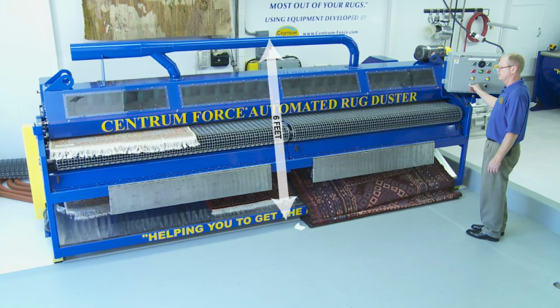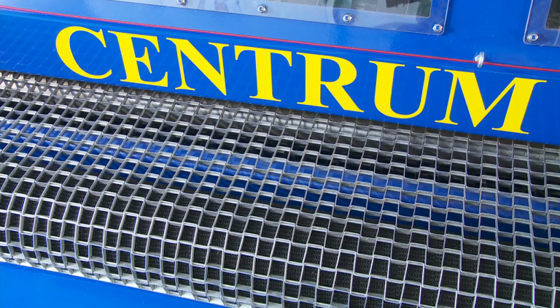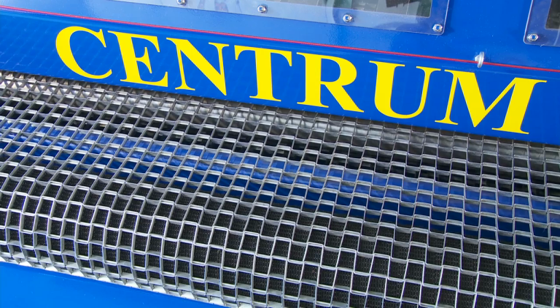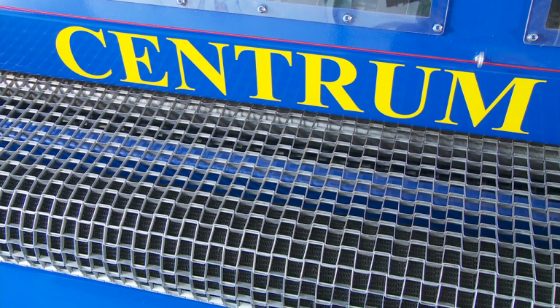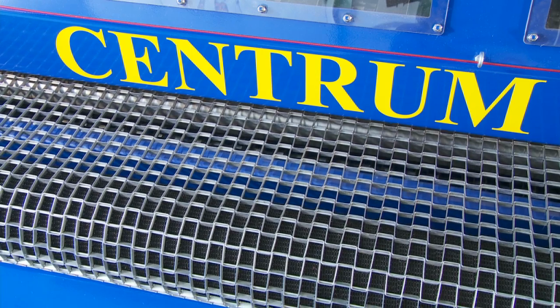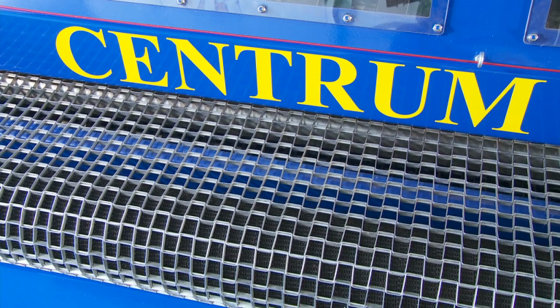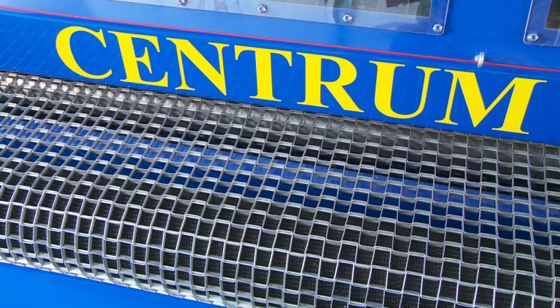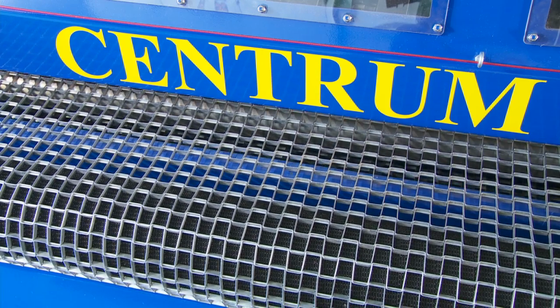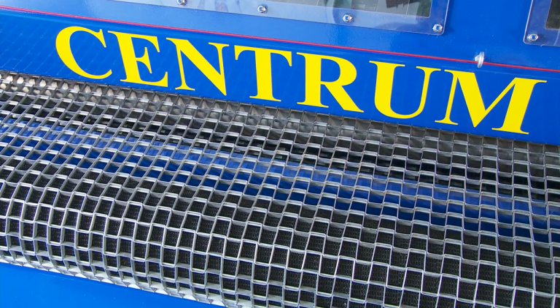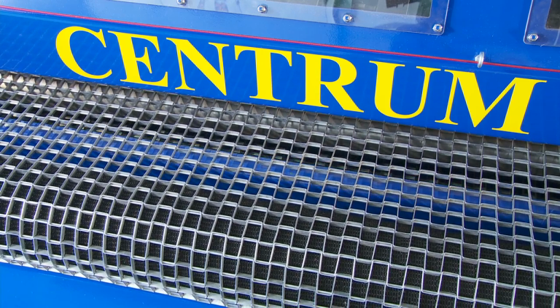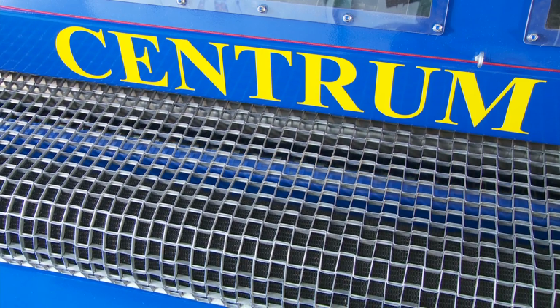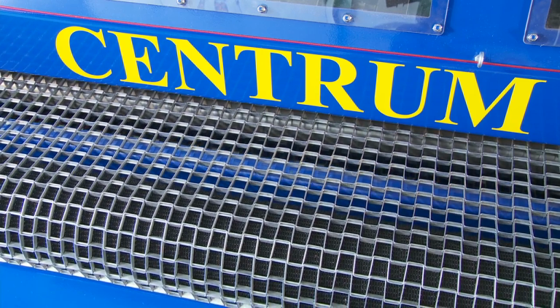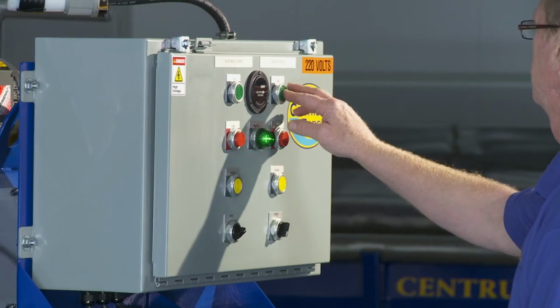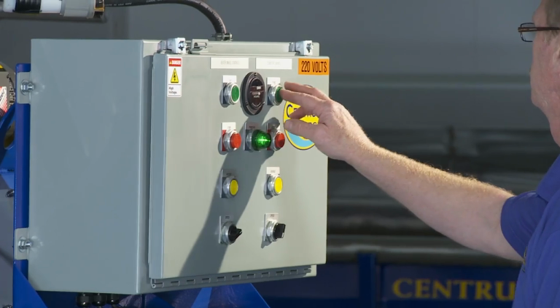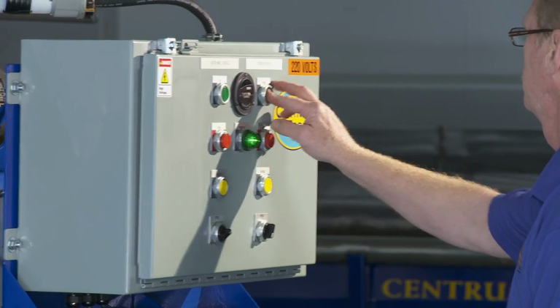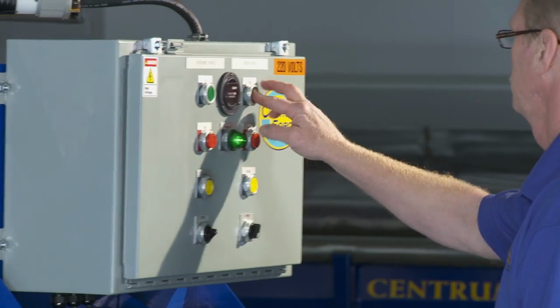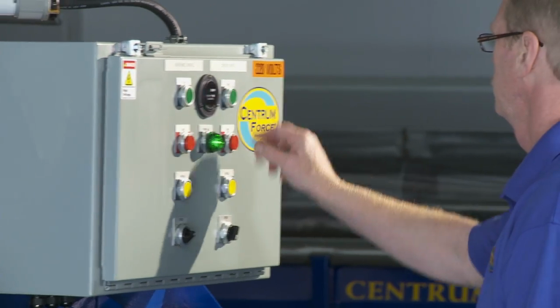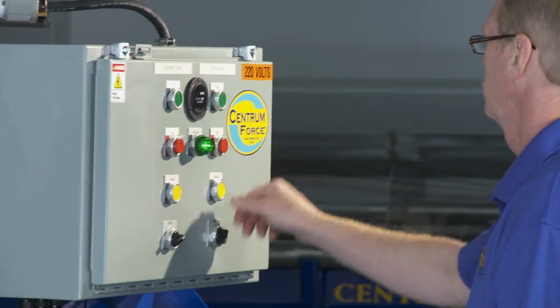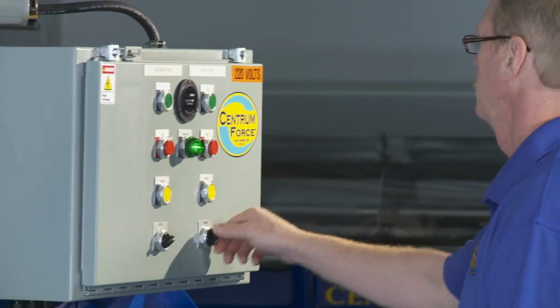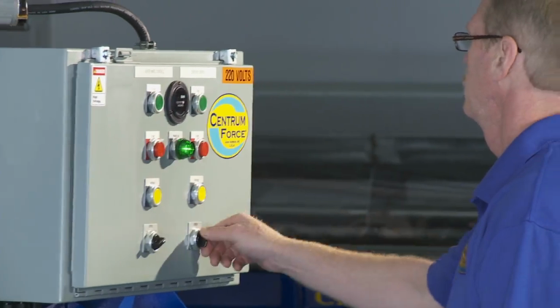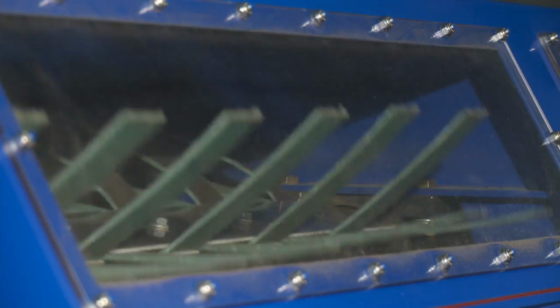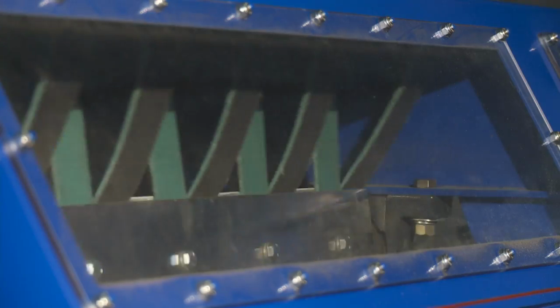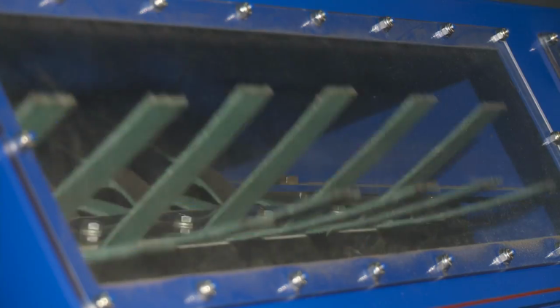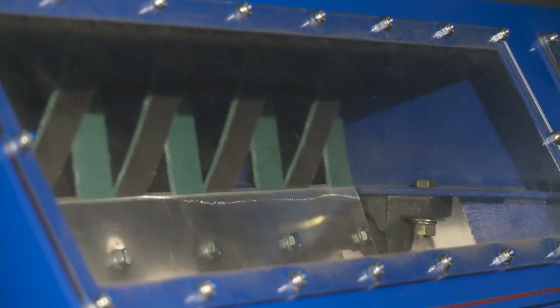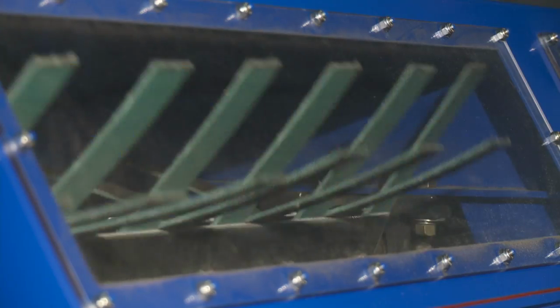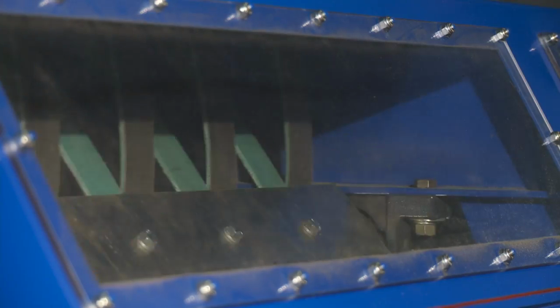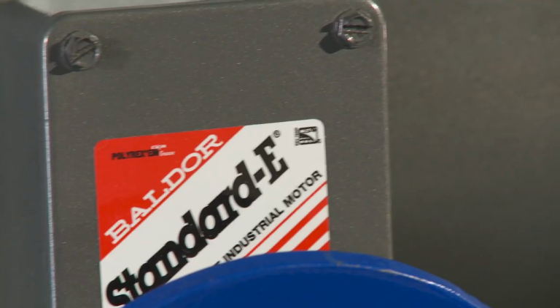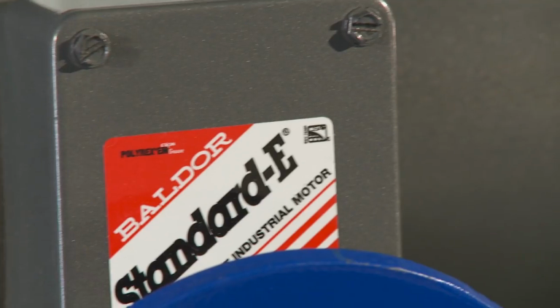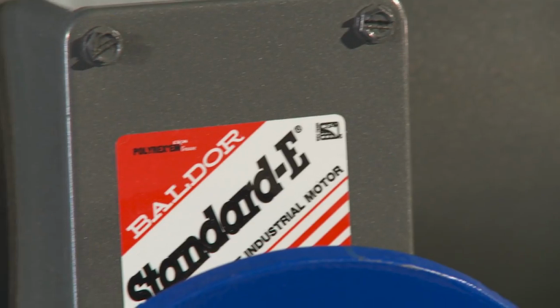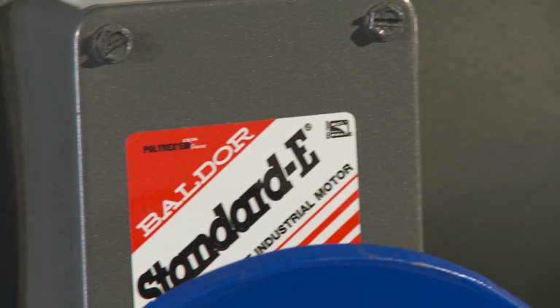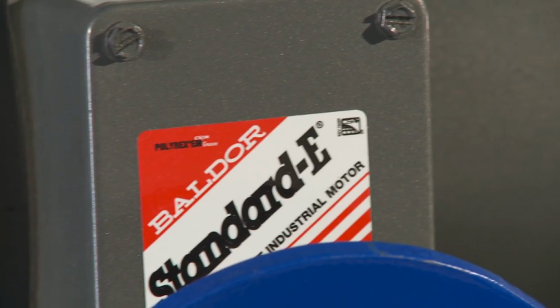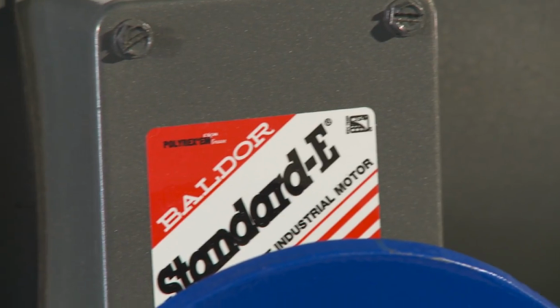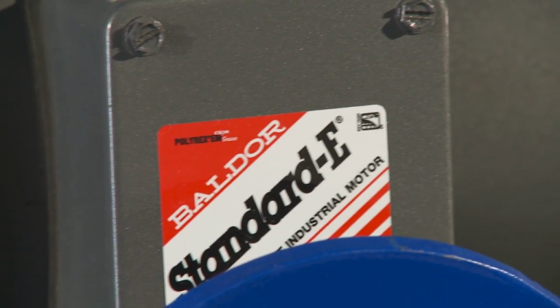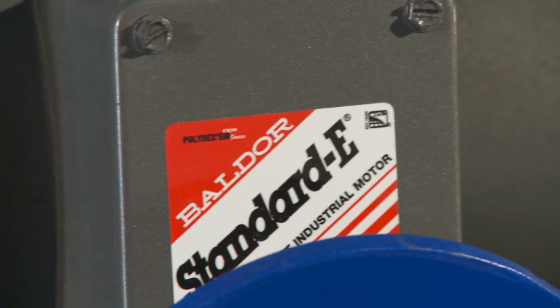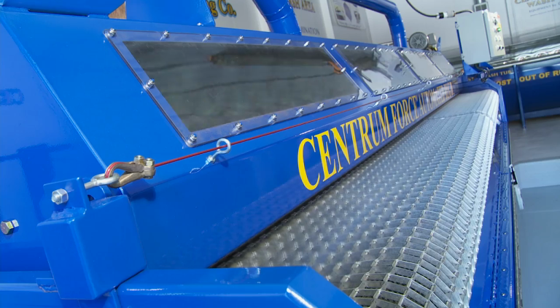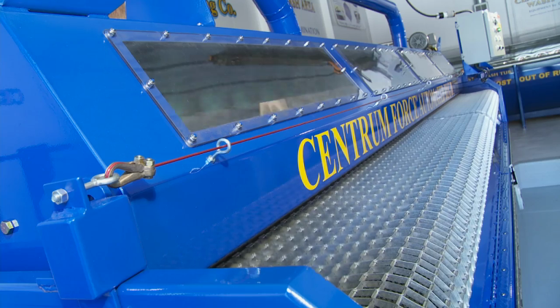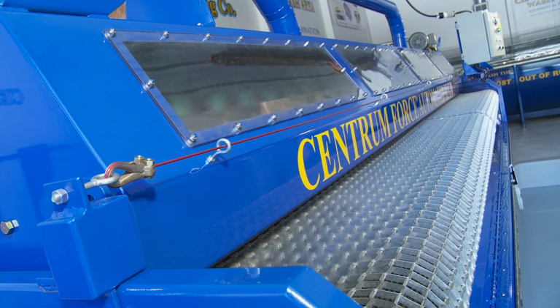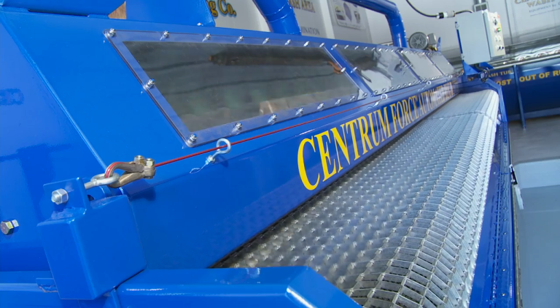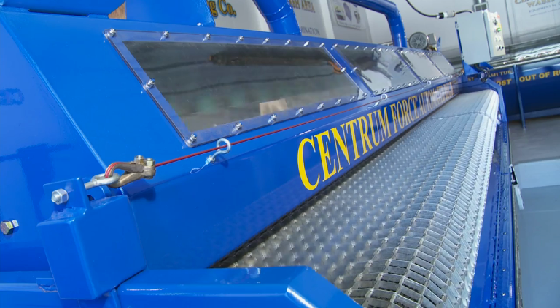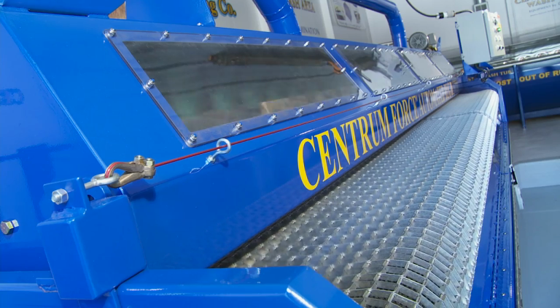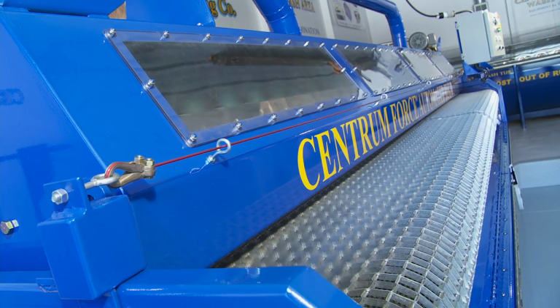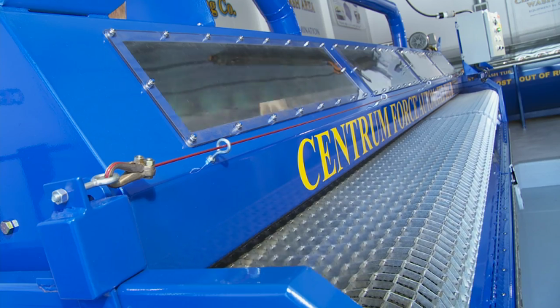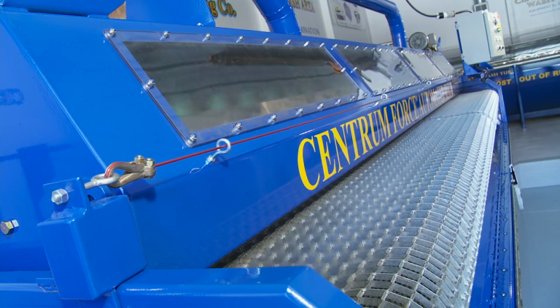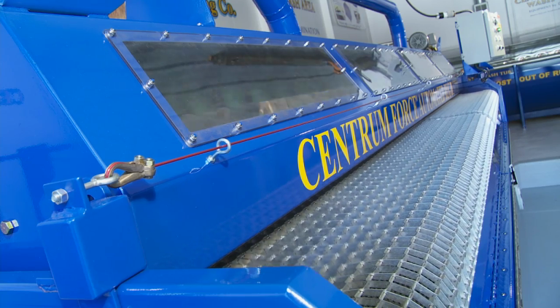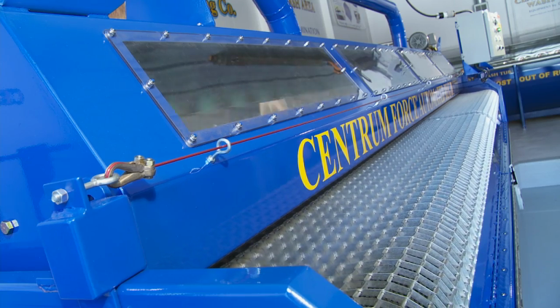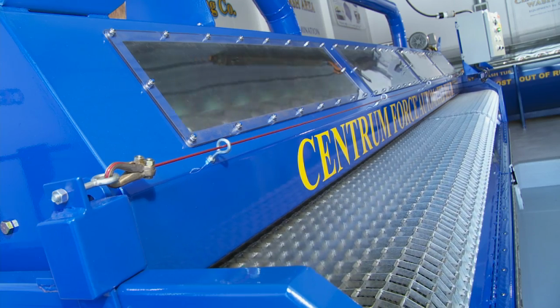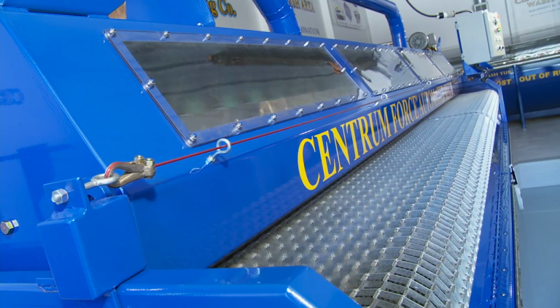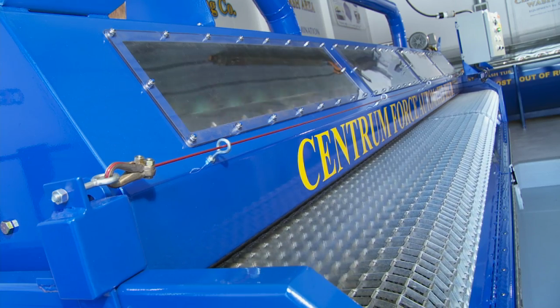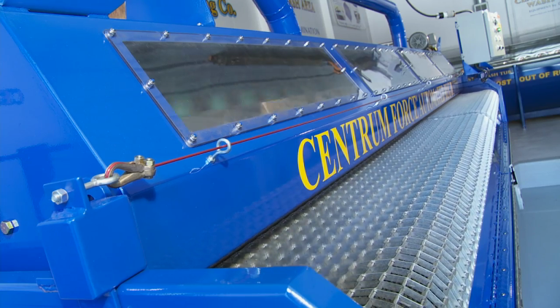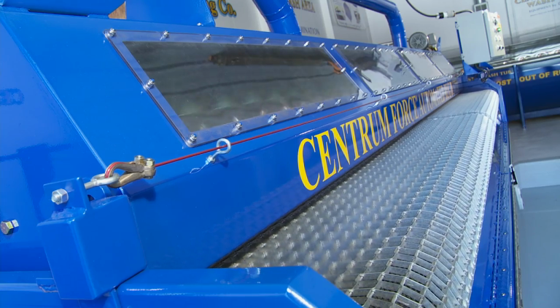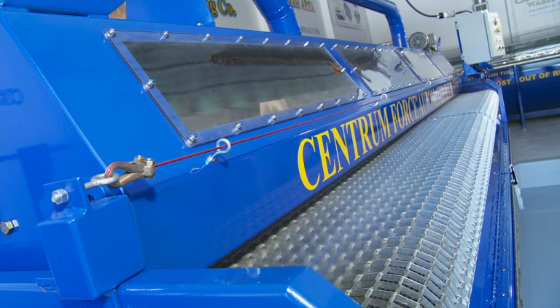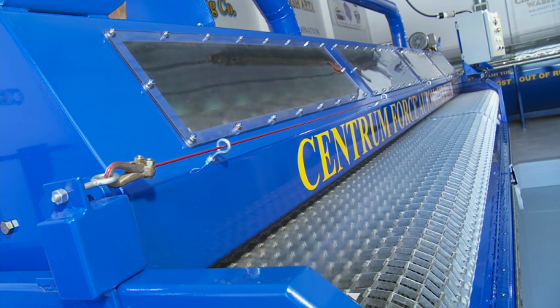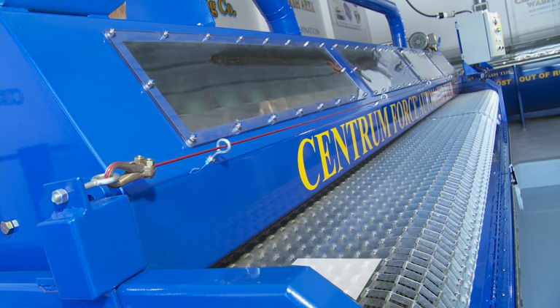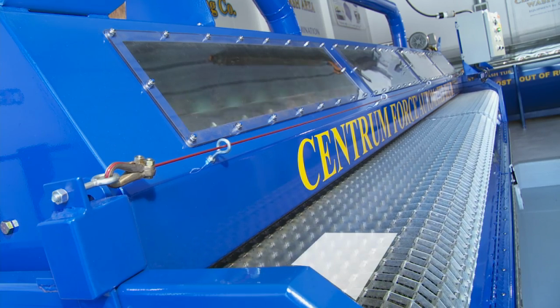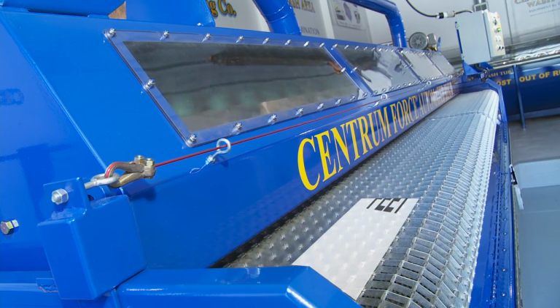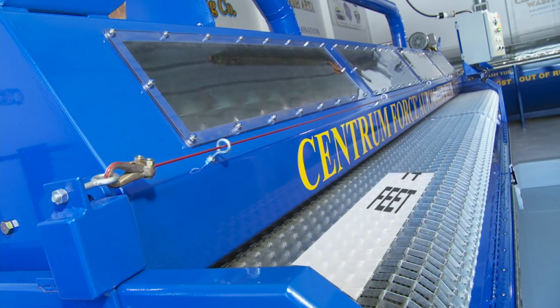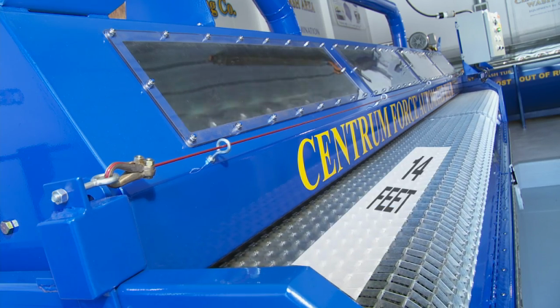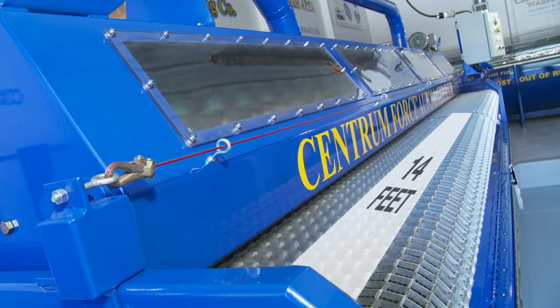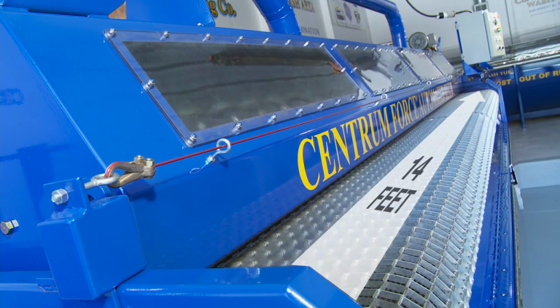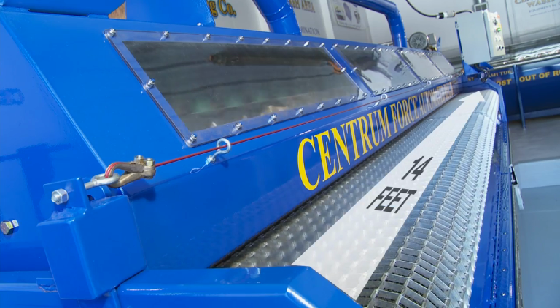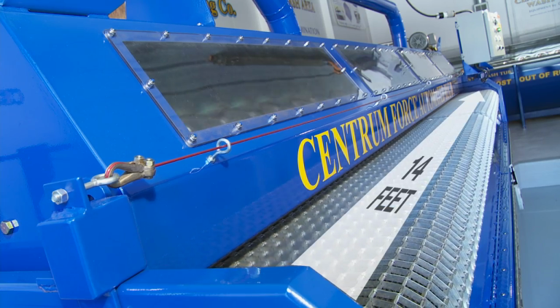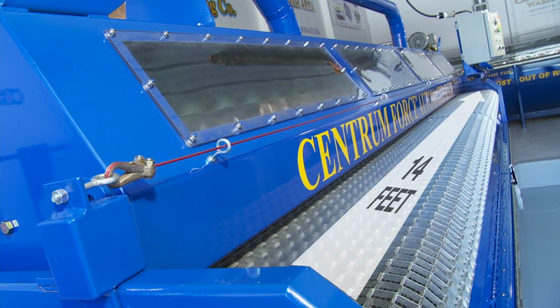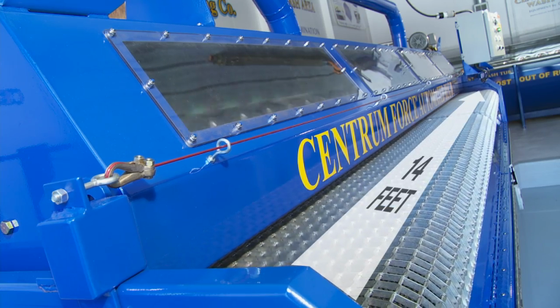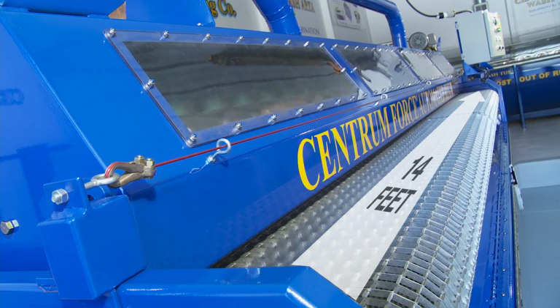The automated rug duster includes a number of special features. First, the standard conveyor bed is fourteen feet in width.